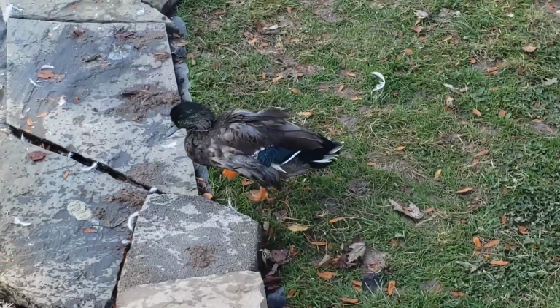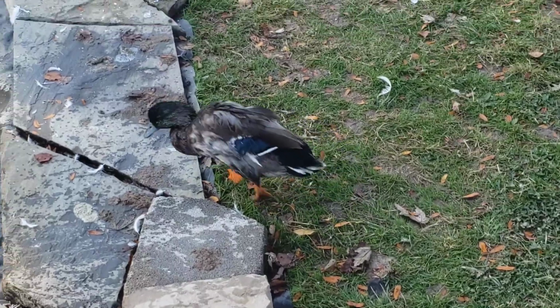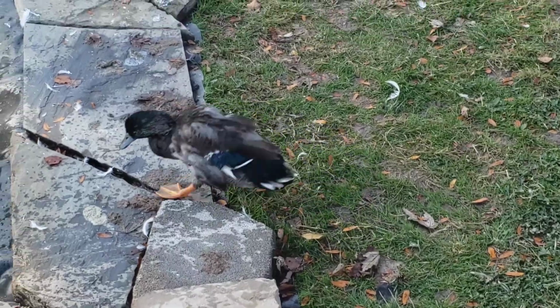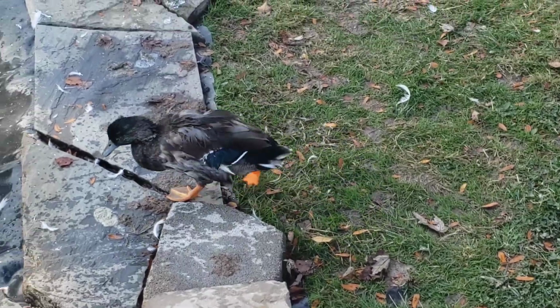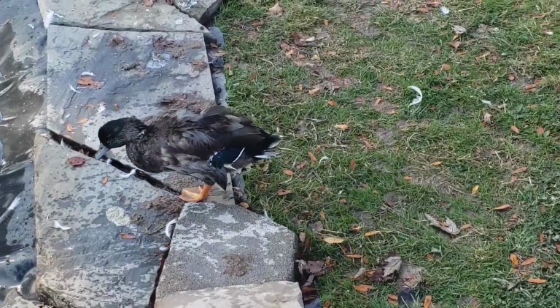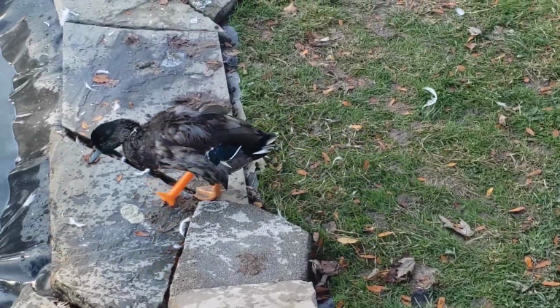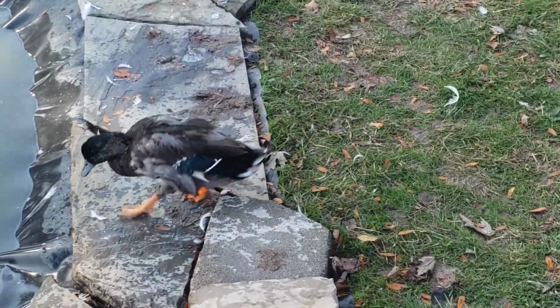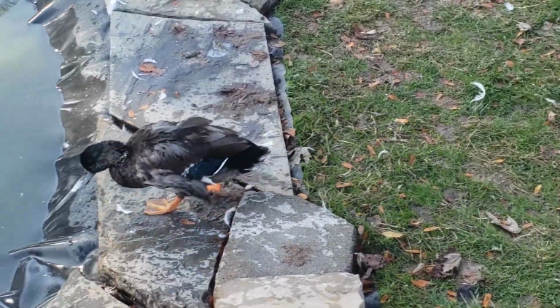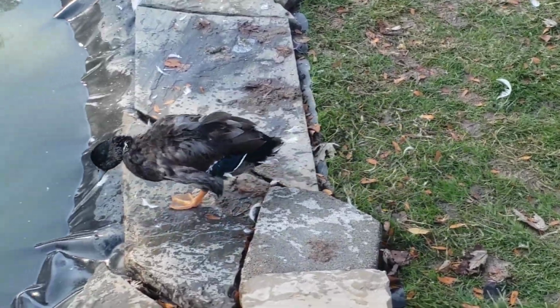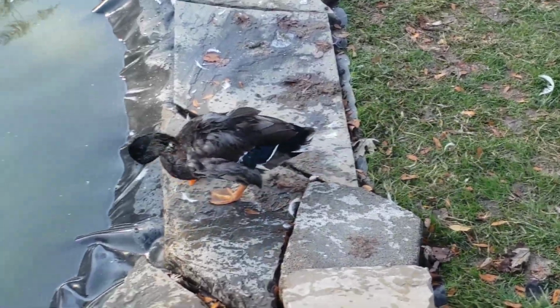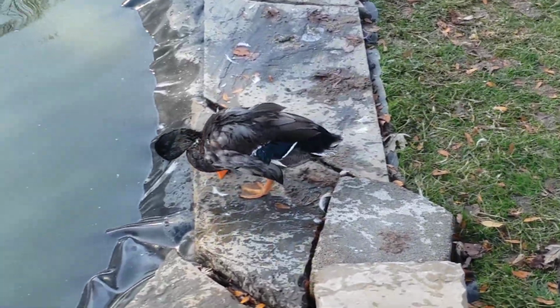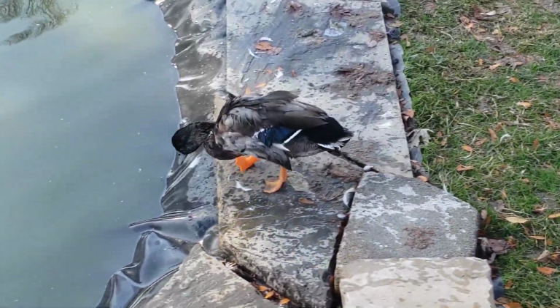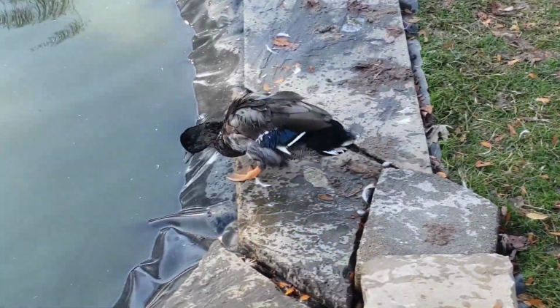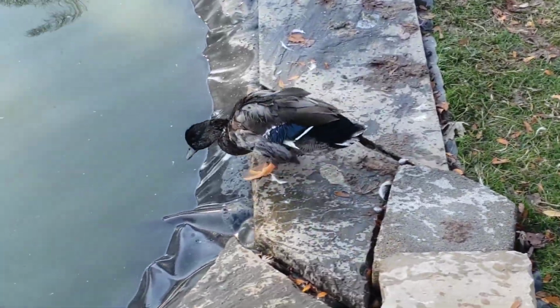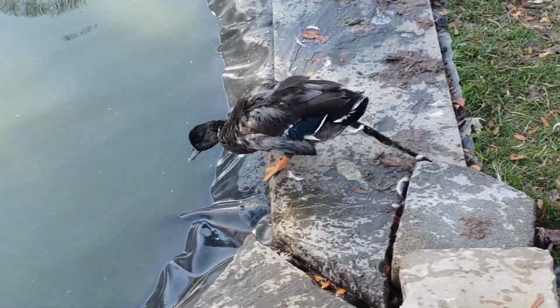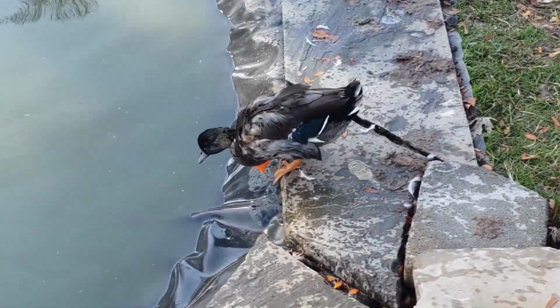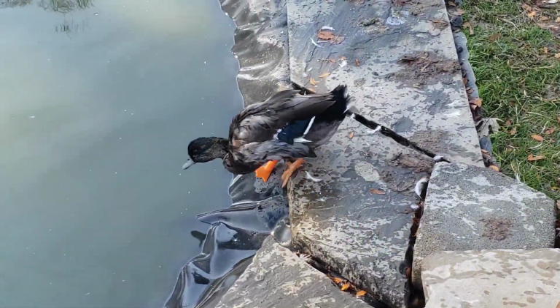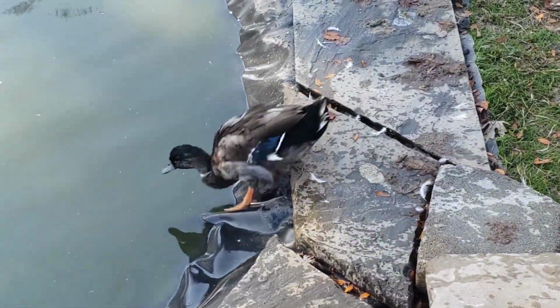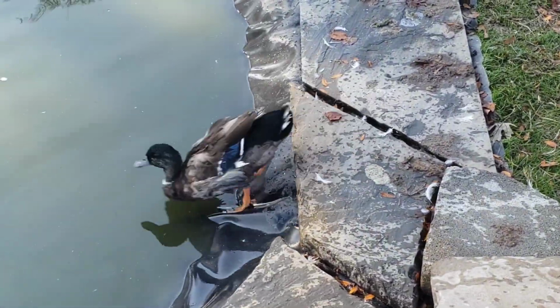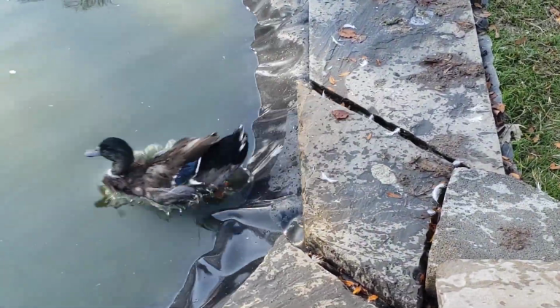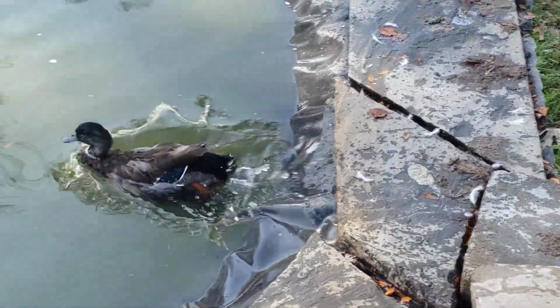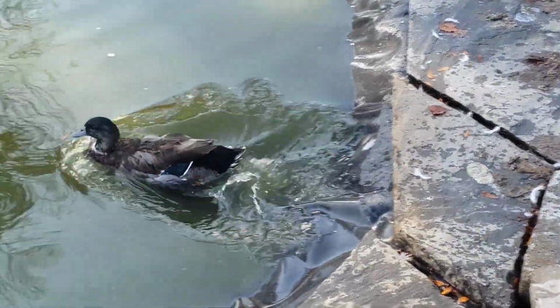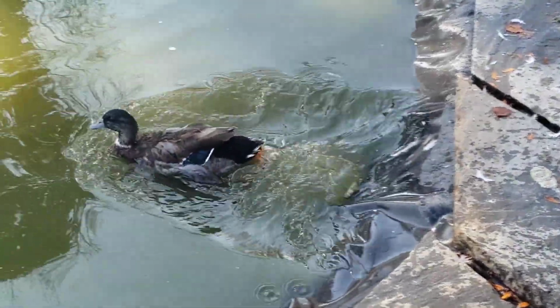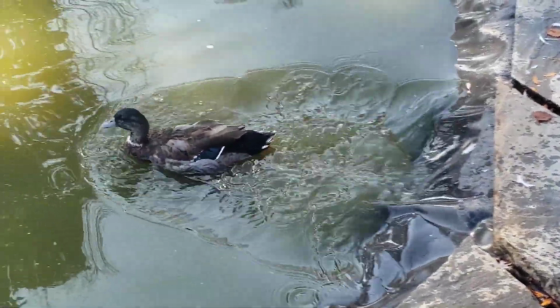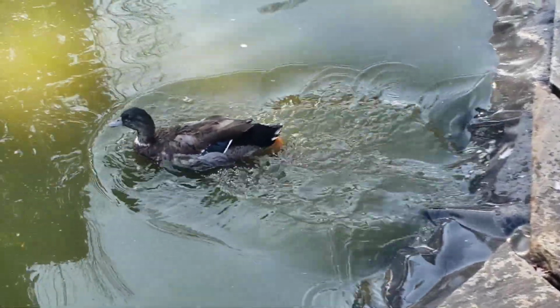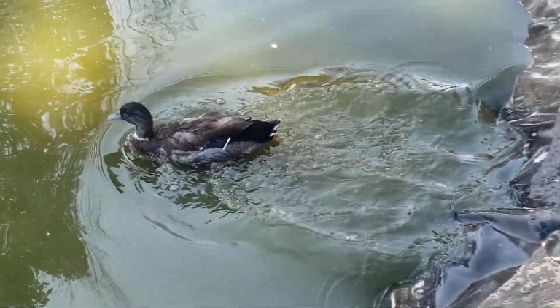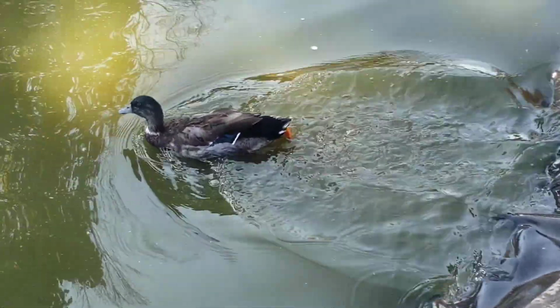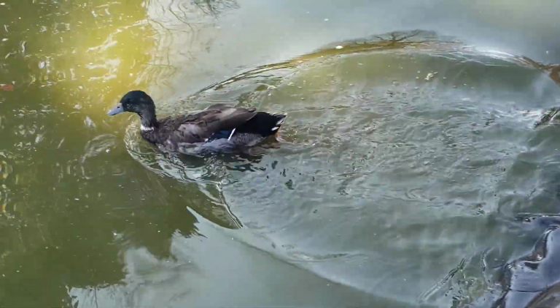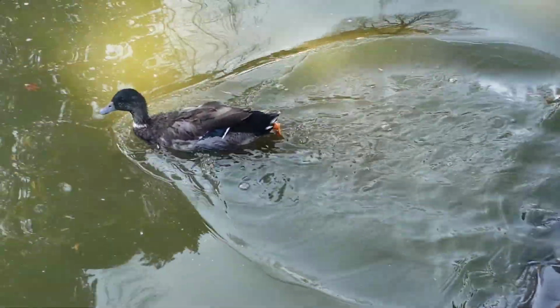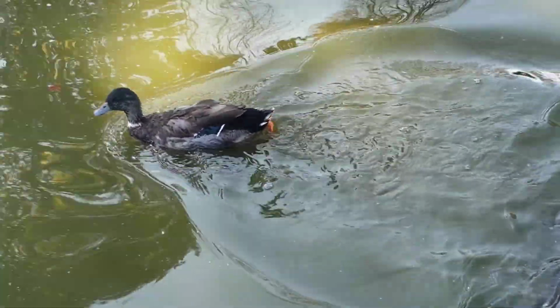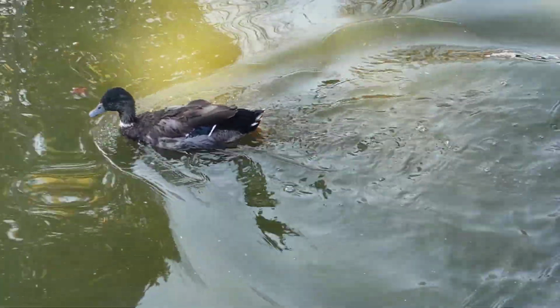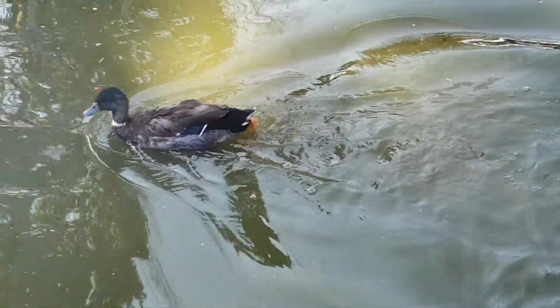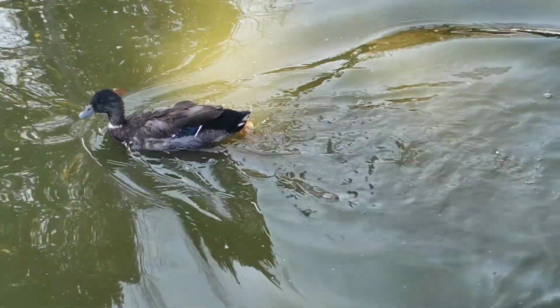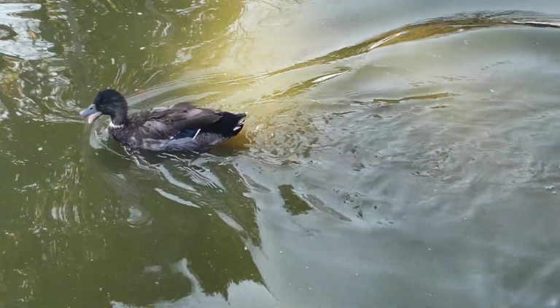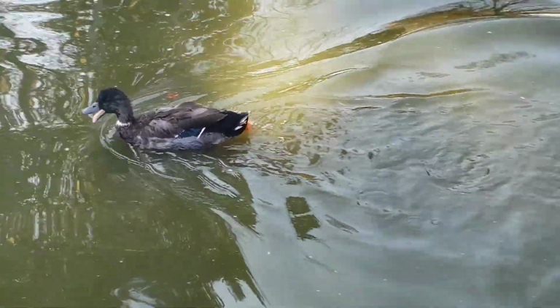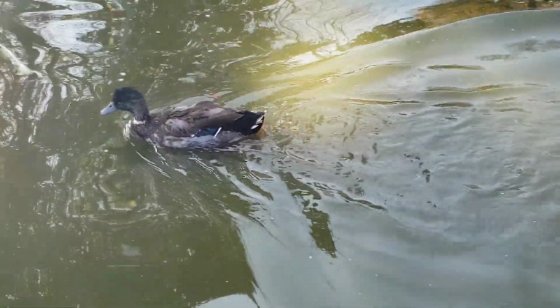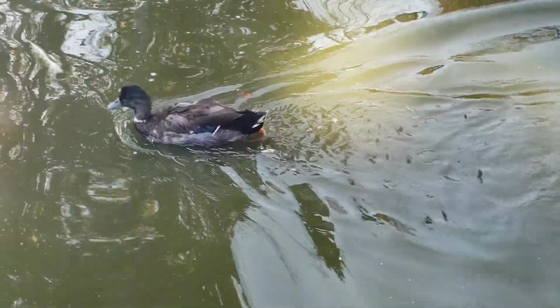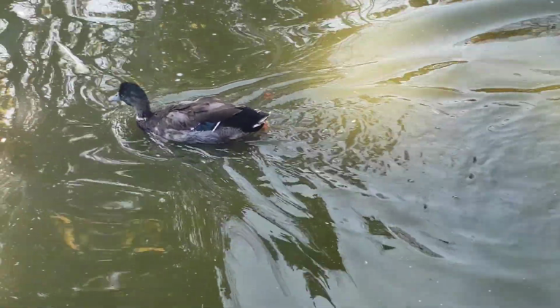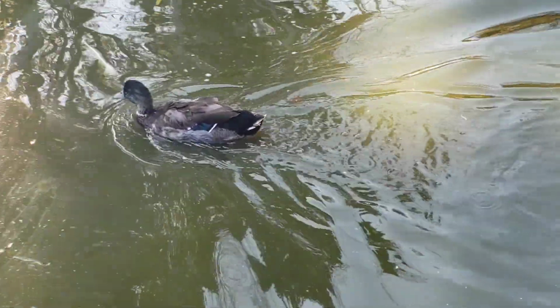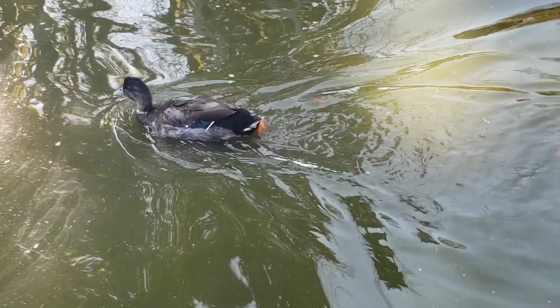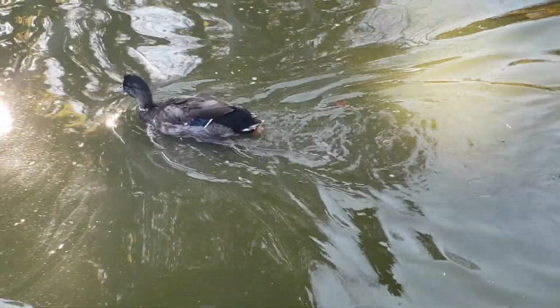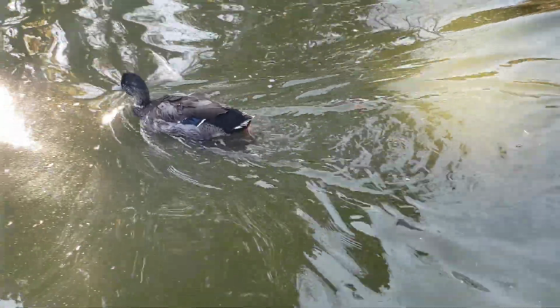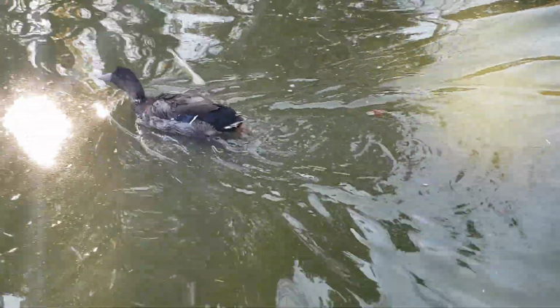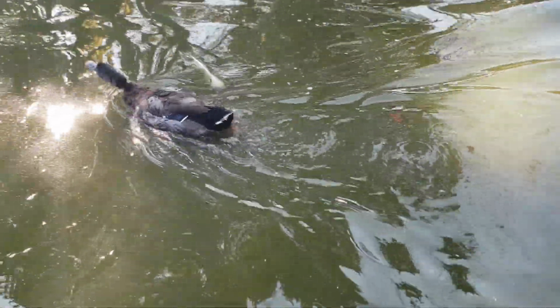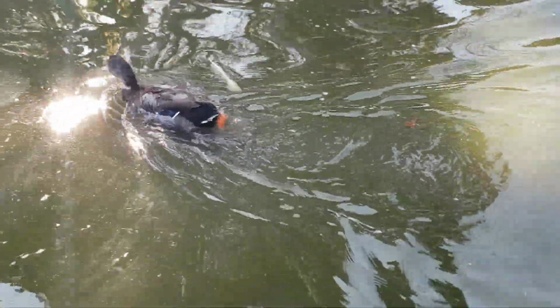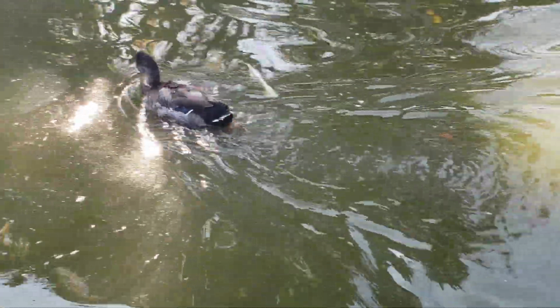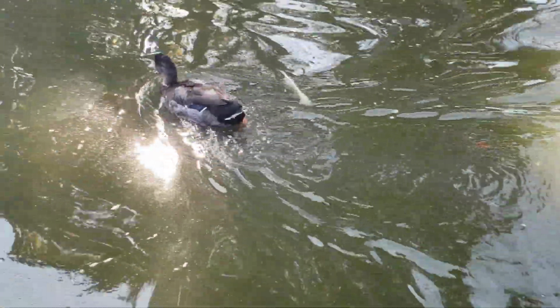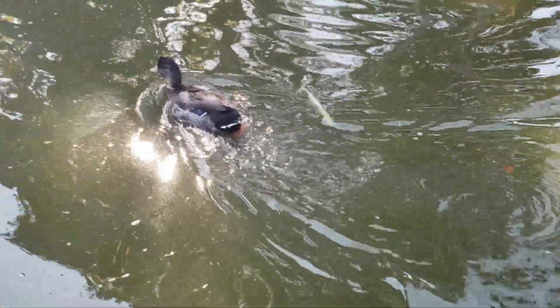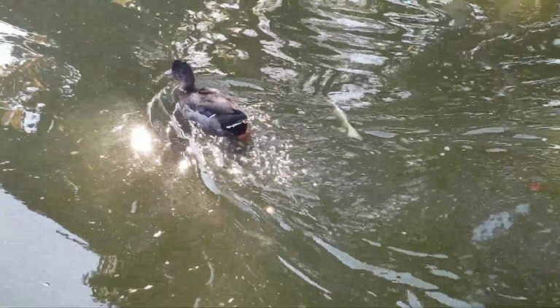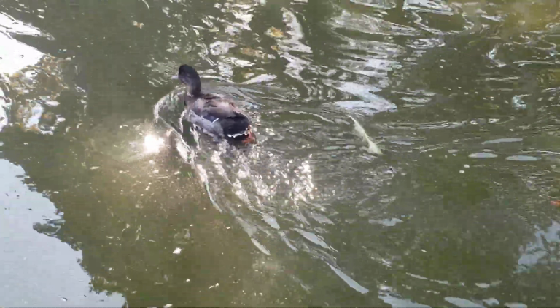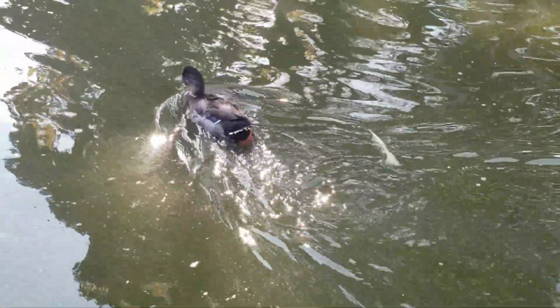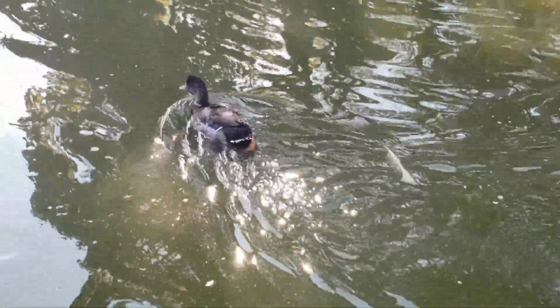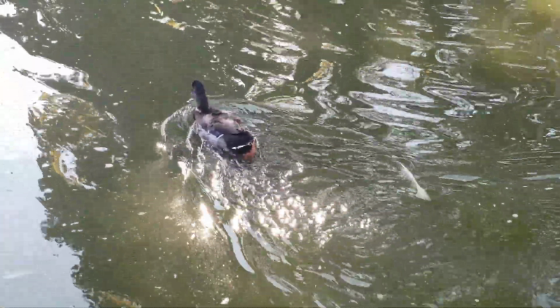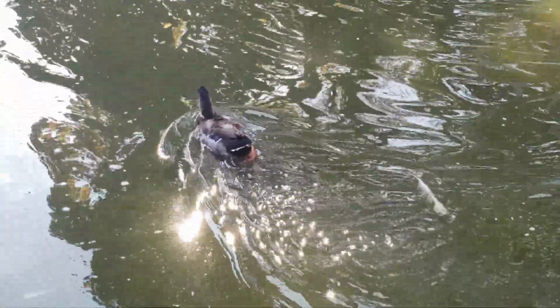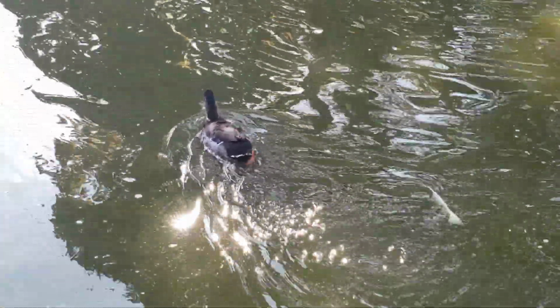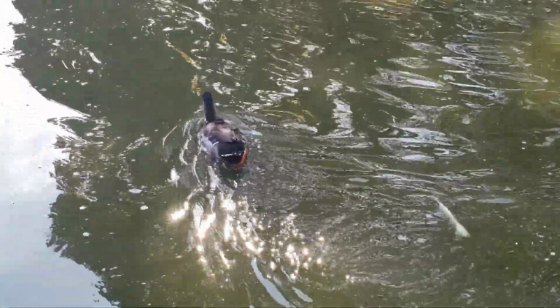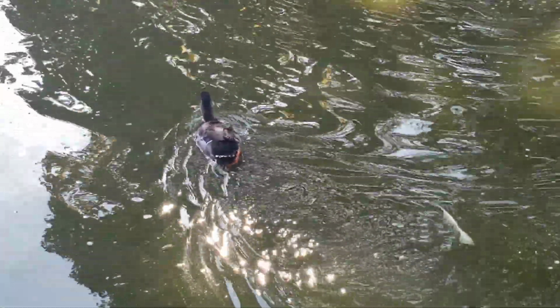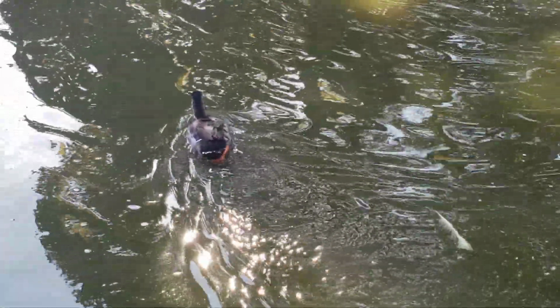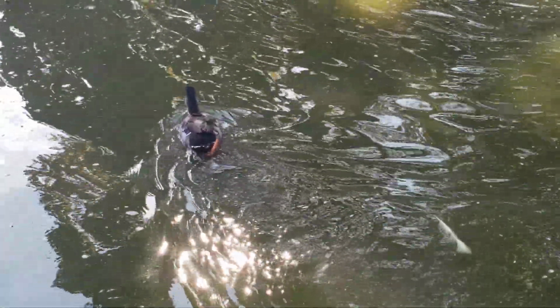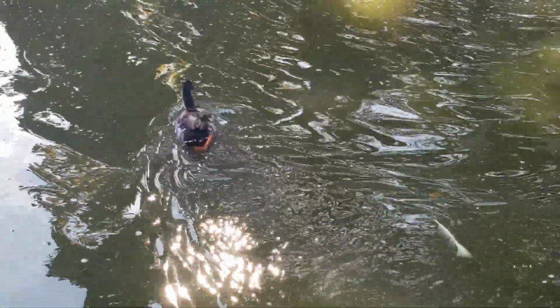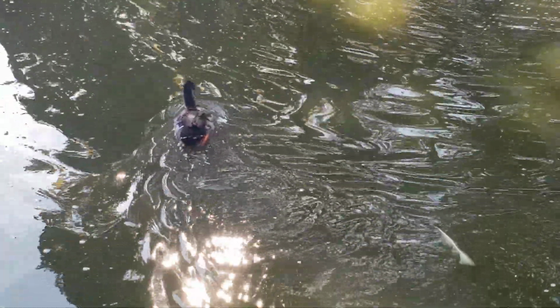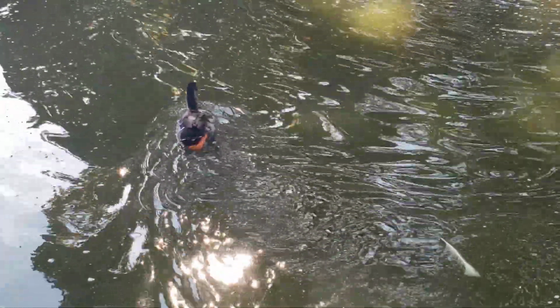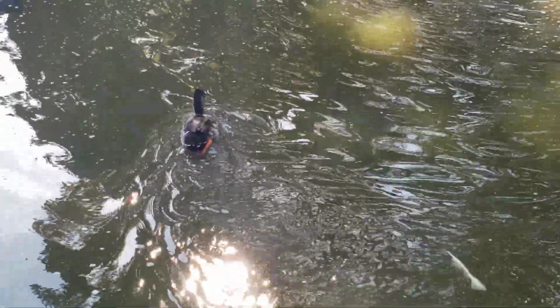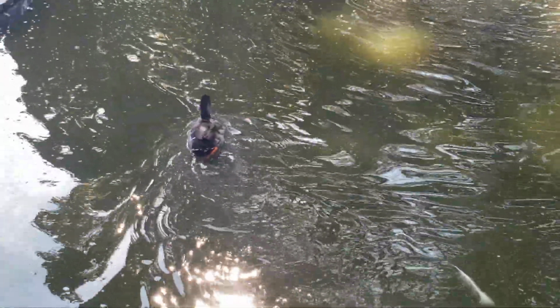He's going straight for the water. Look at that. No problem at all.